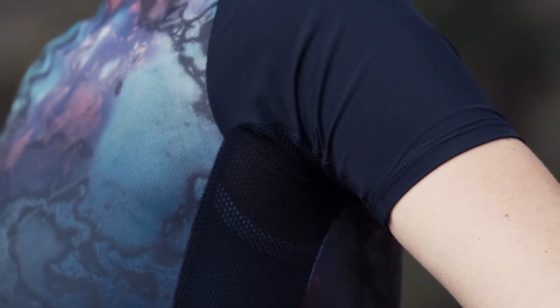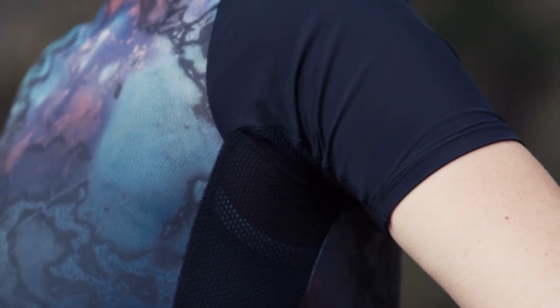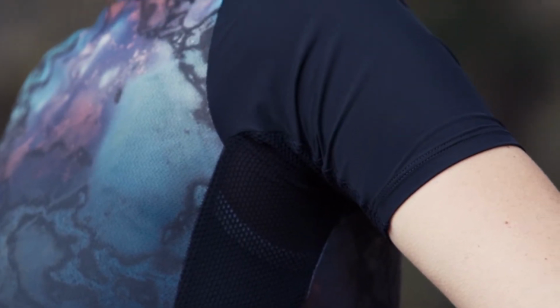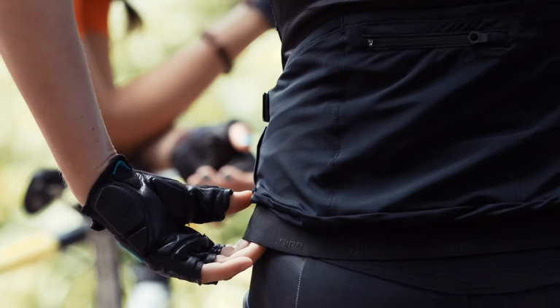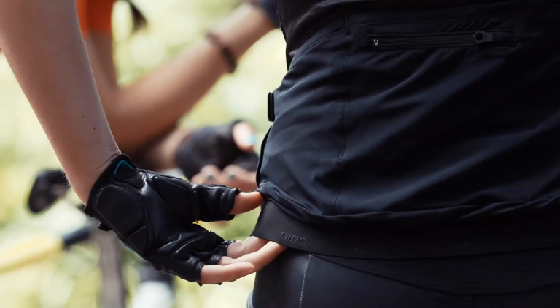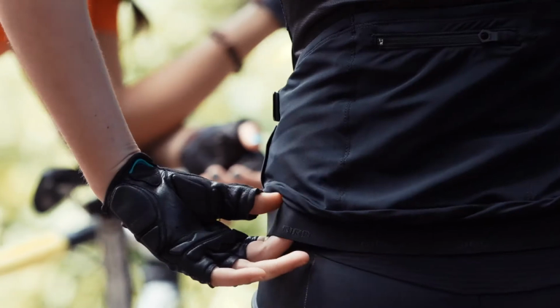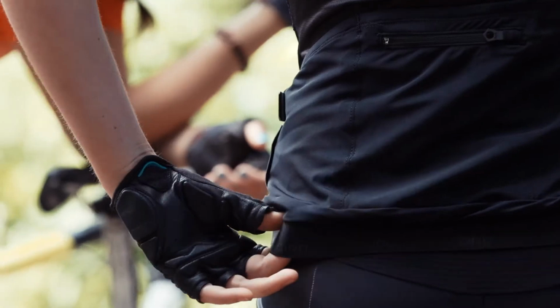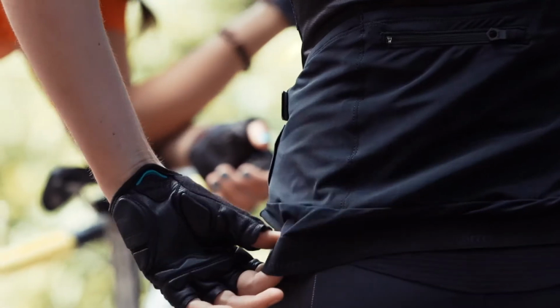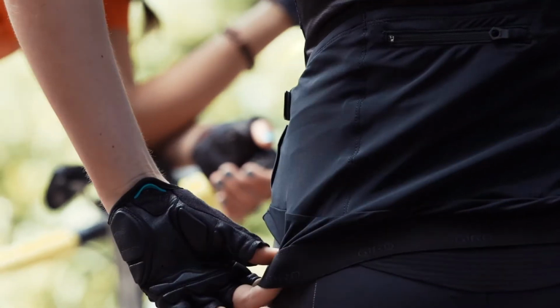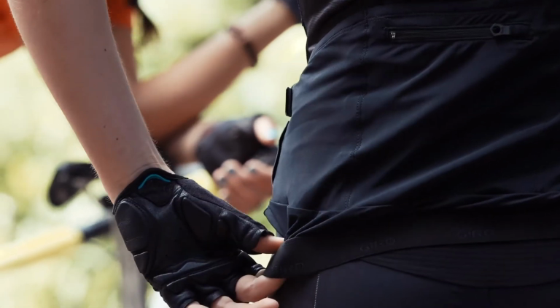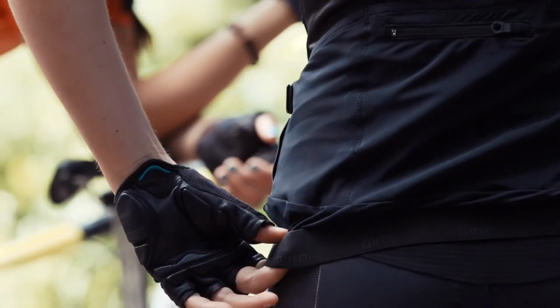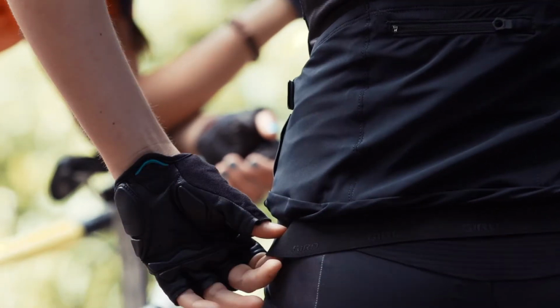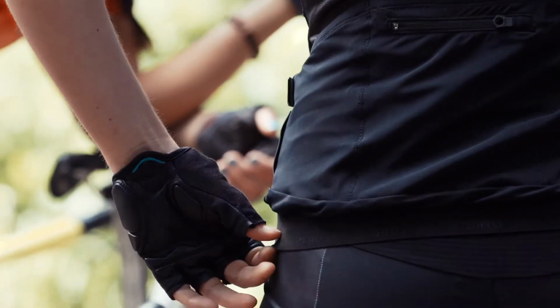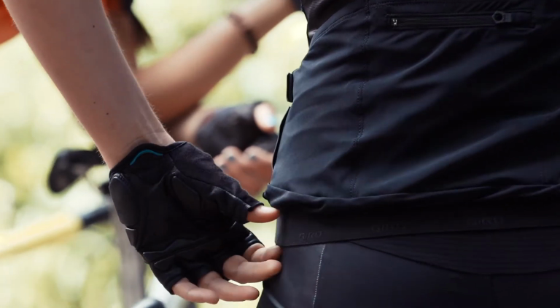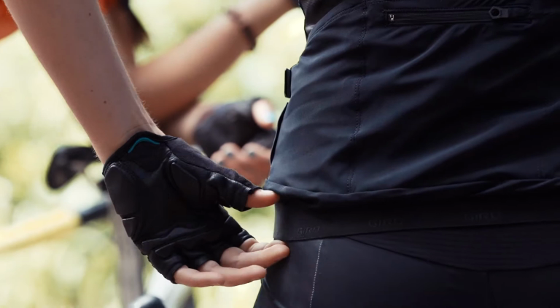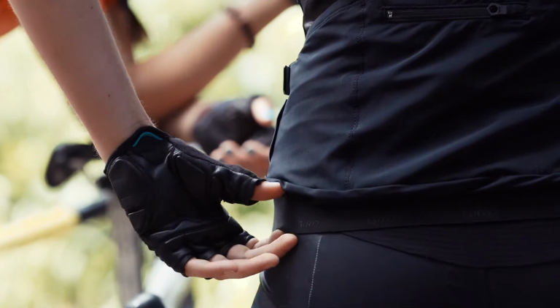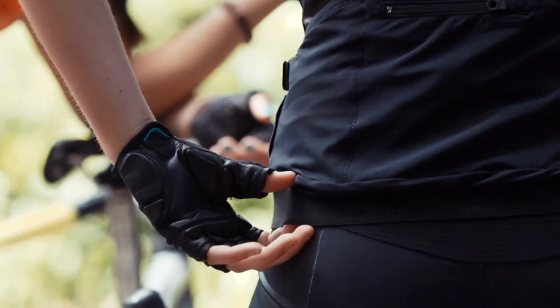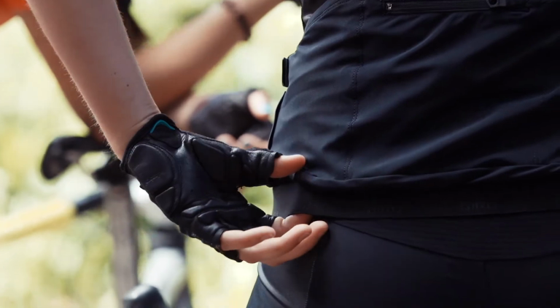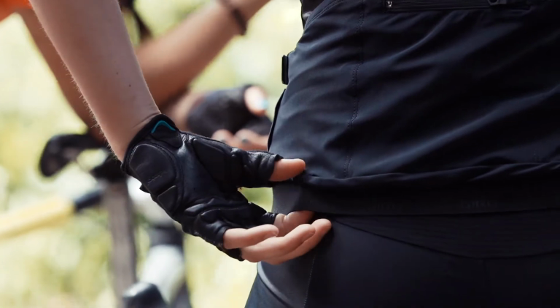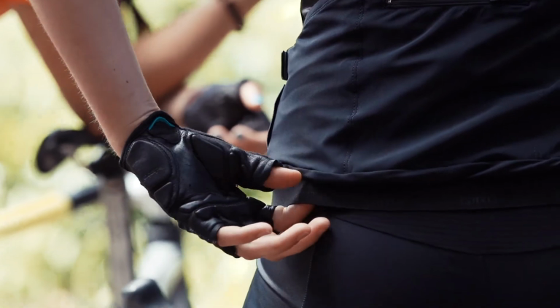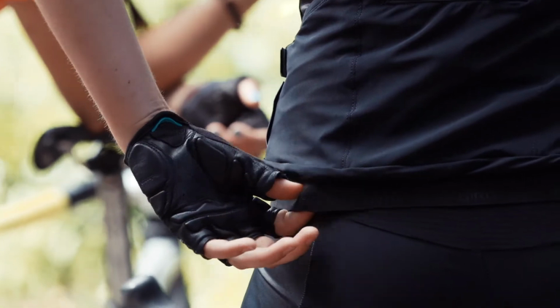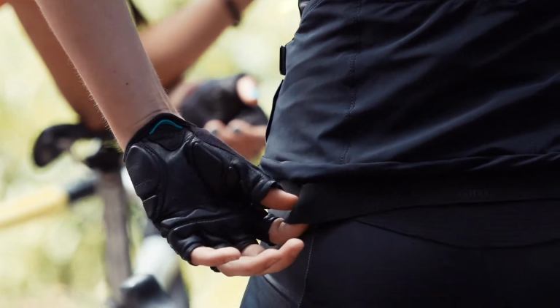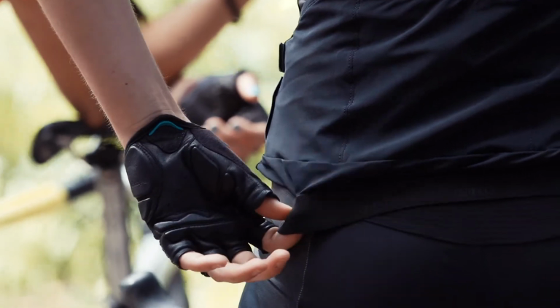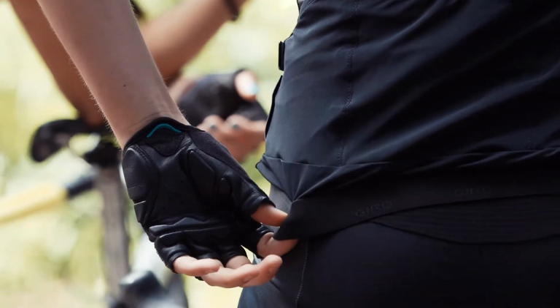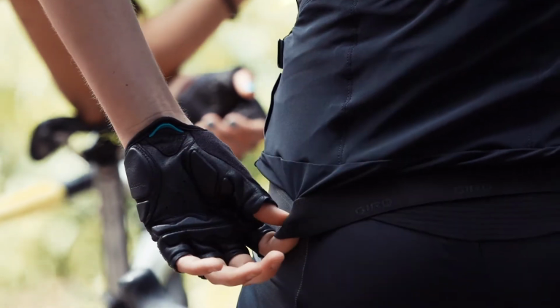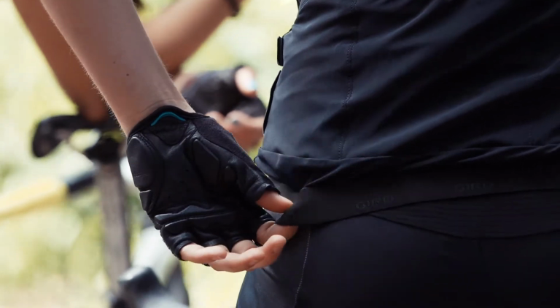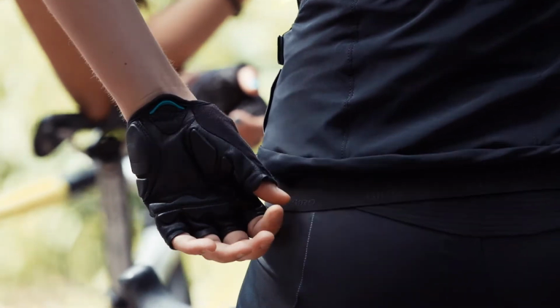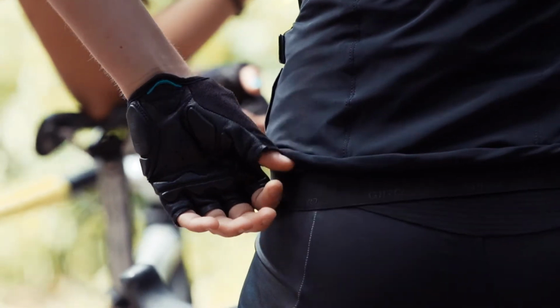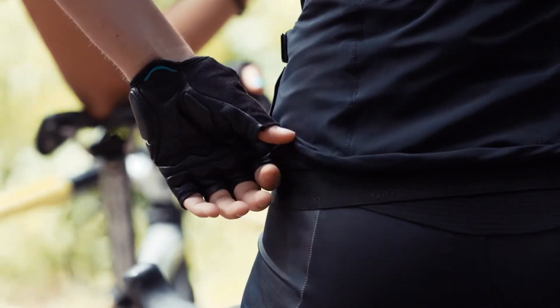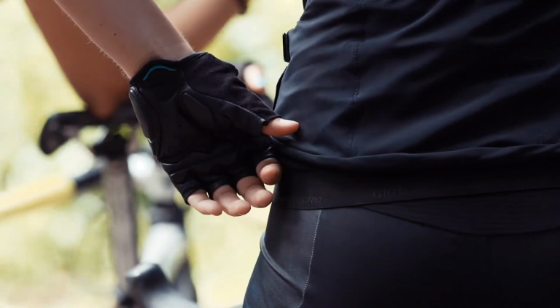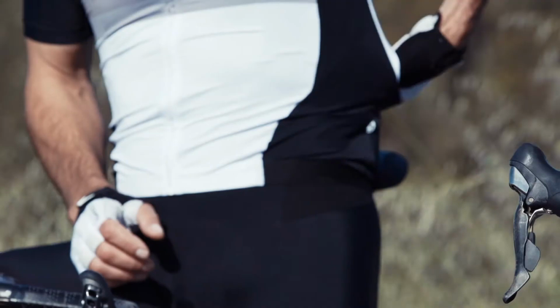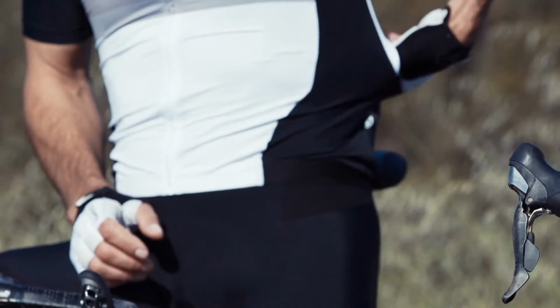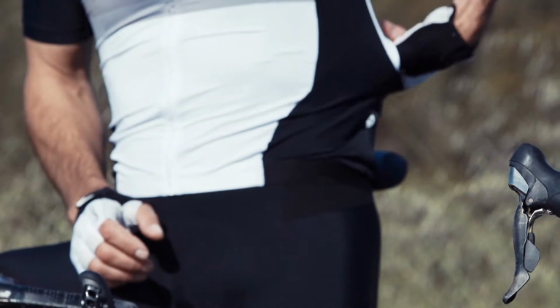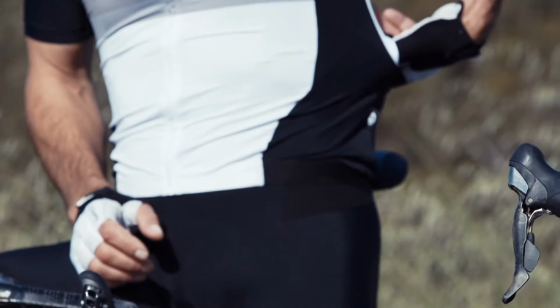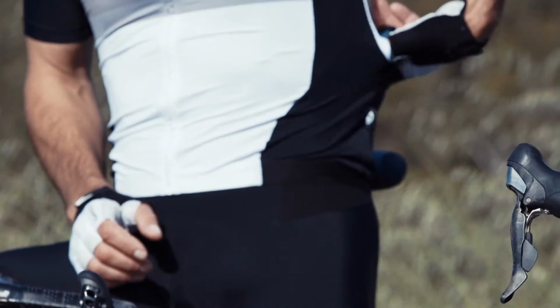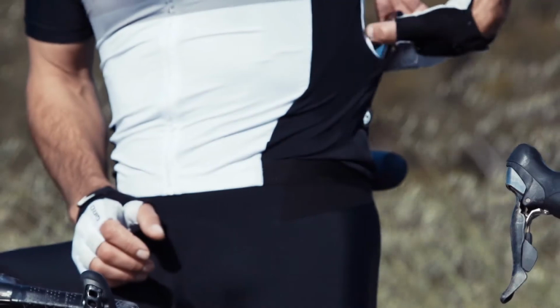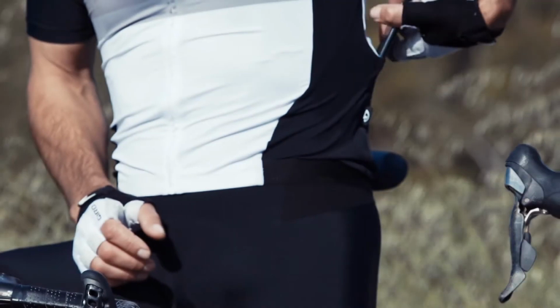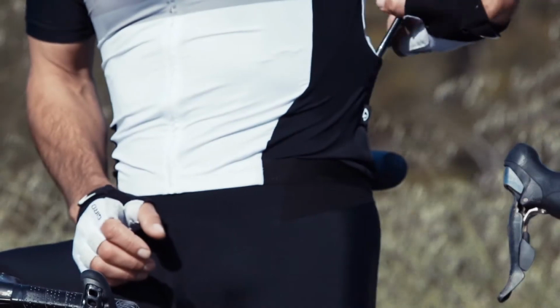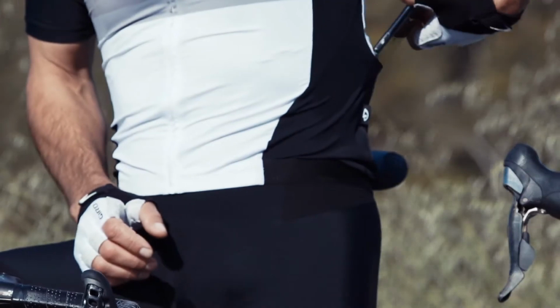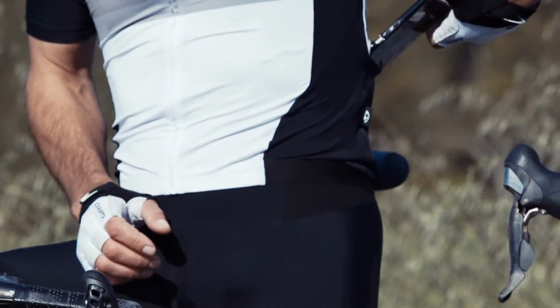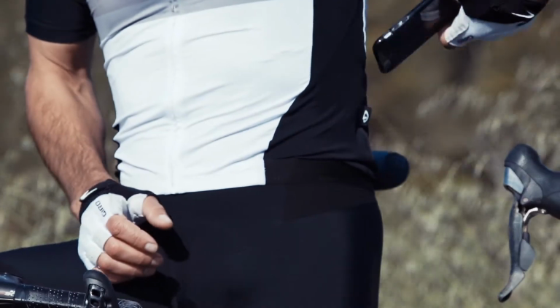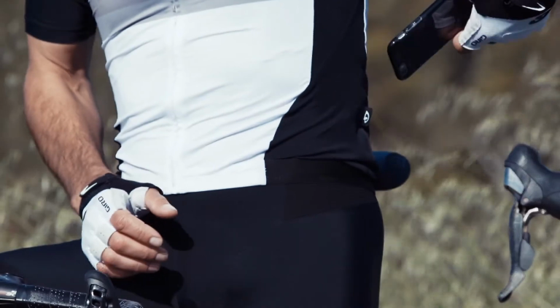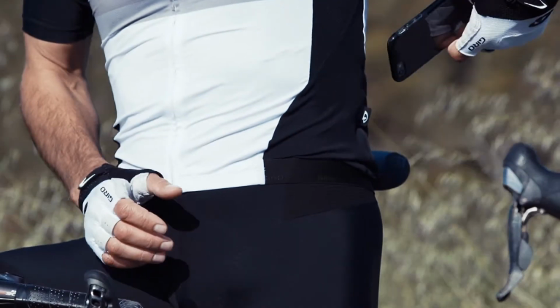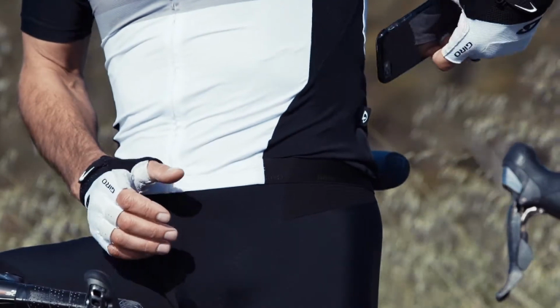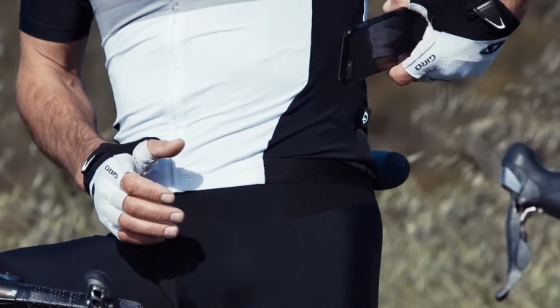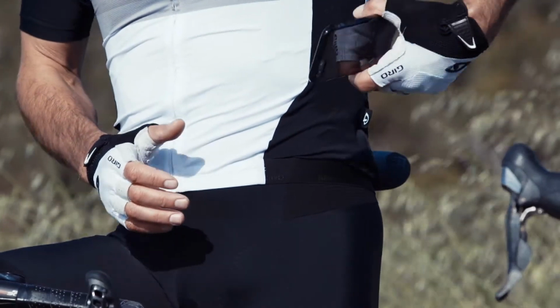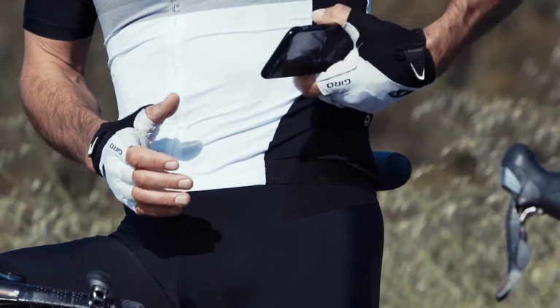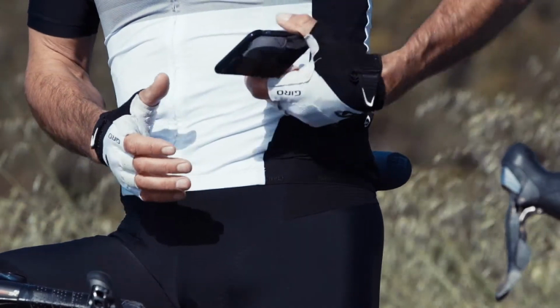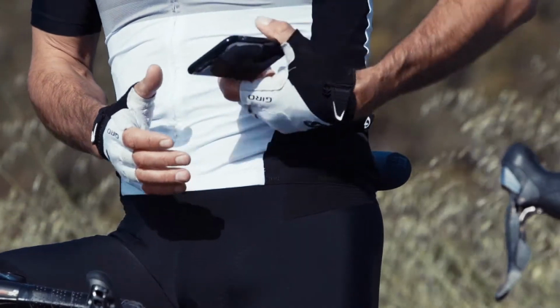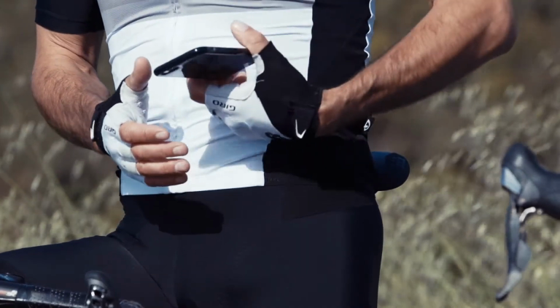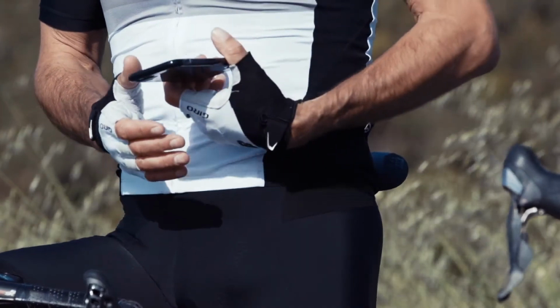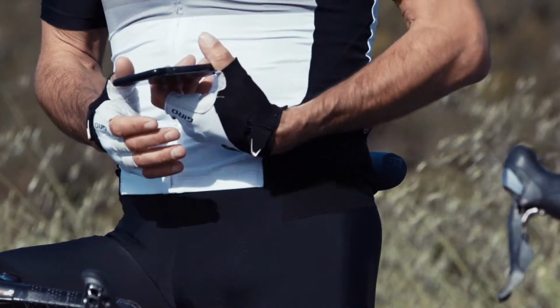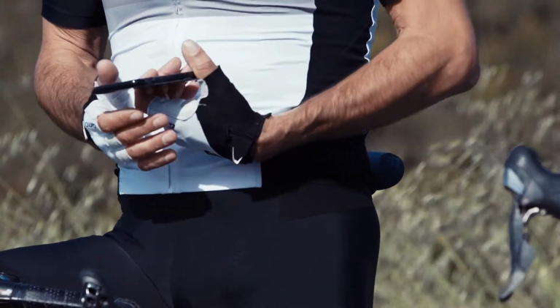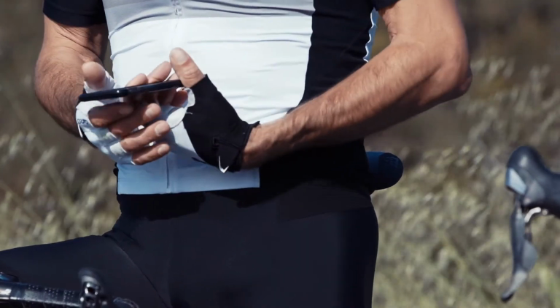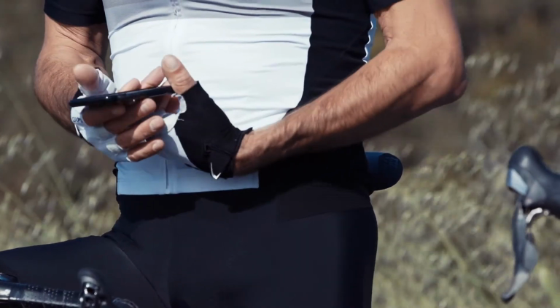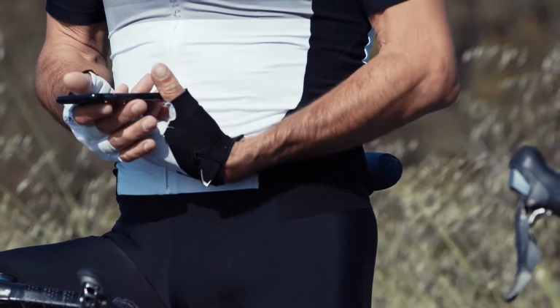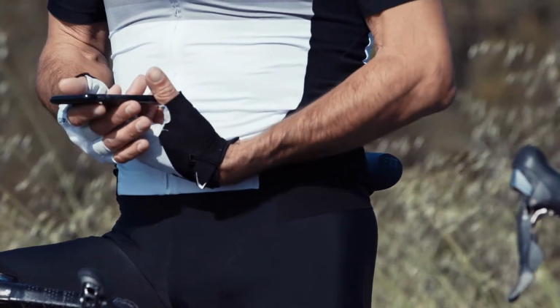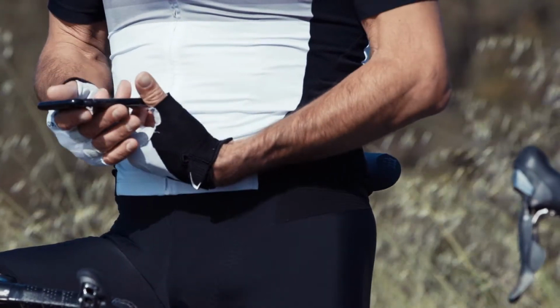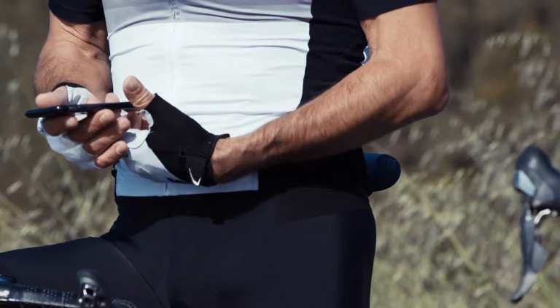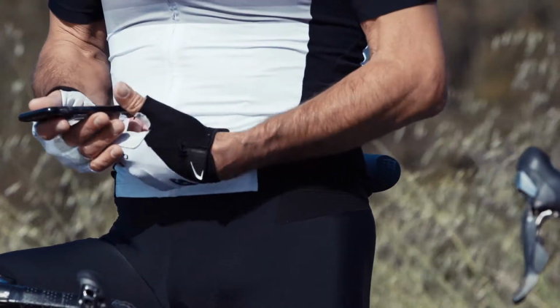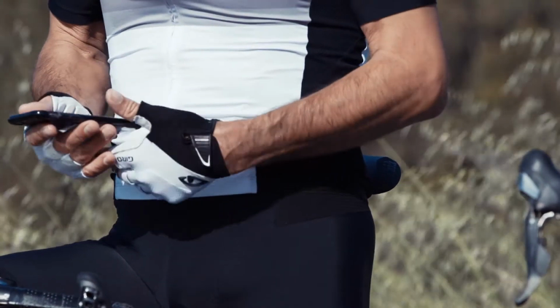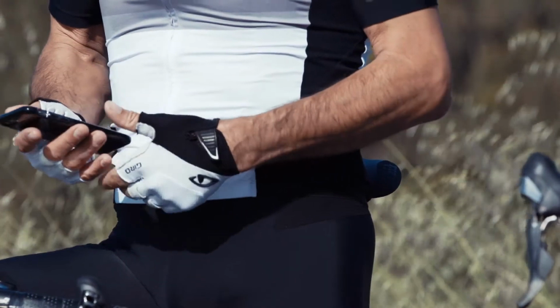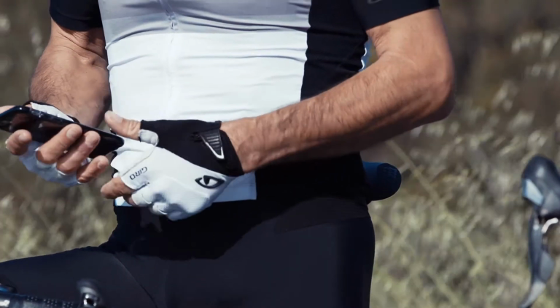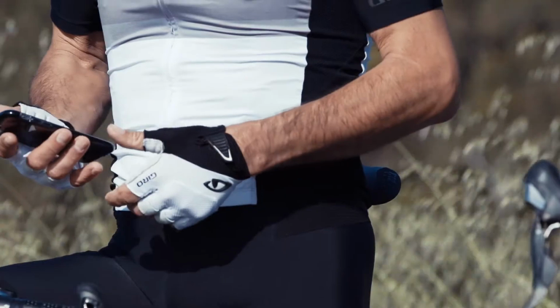In addition to the classic three rear cargo pockets, a fourth secure zip pocket has a moisture blocking panel to keep contents dry.